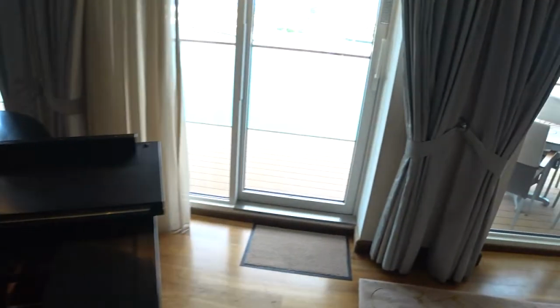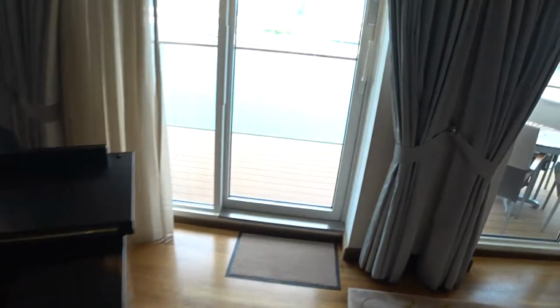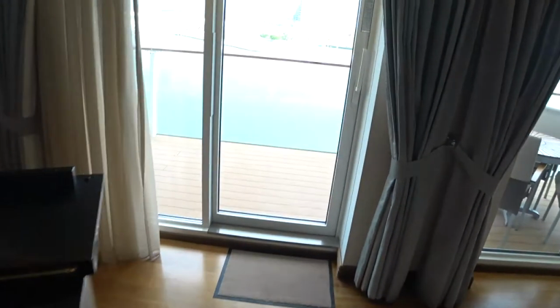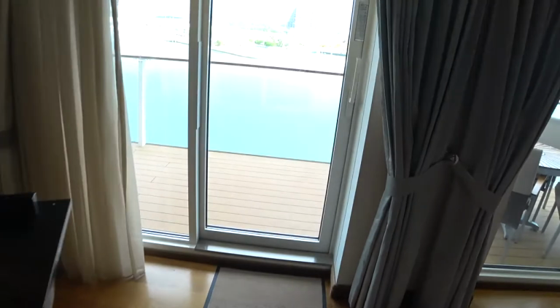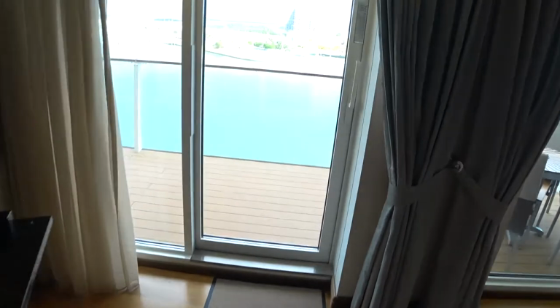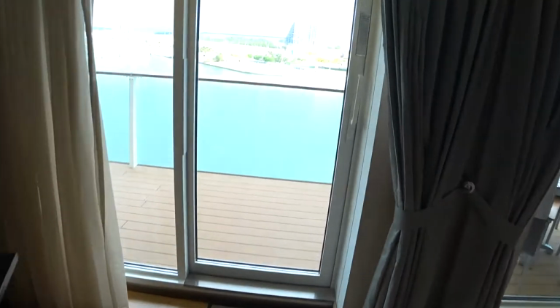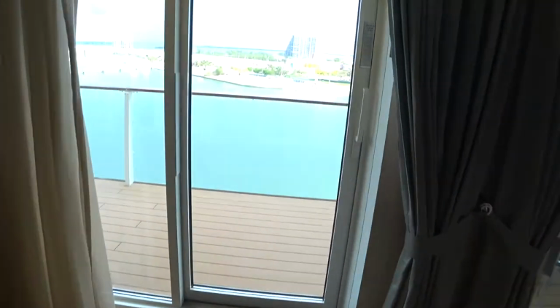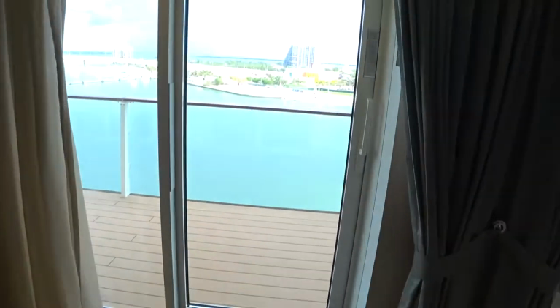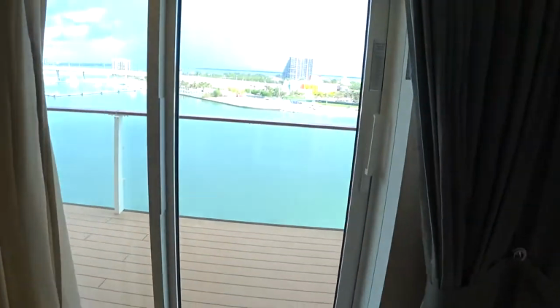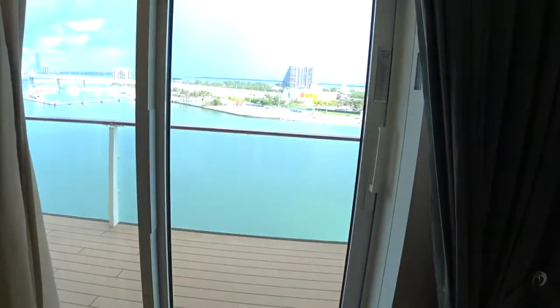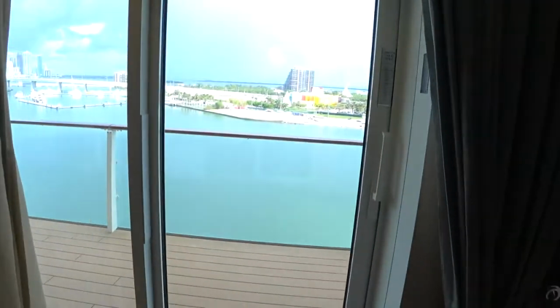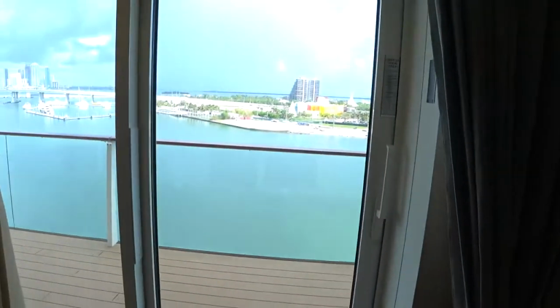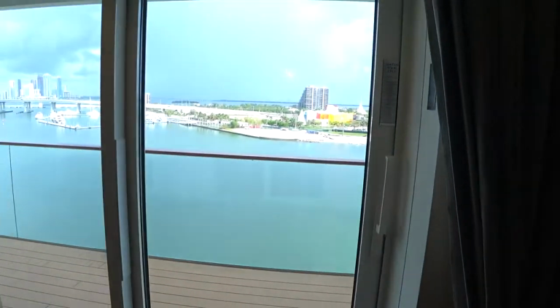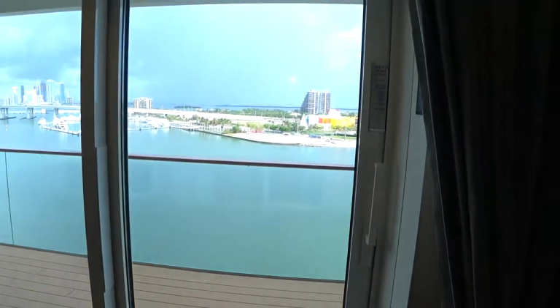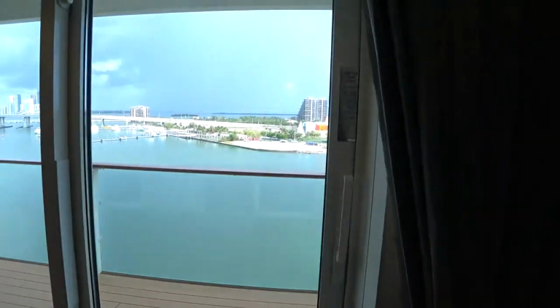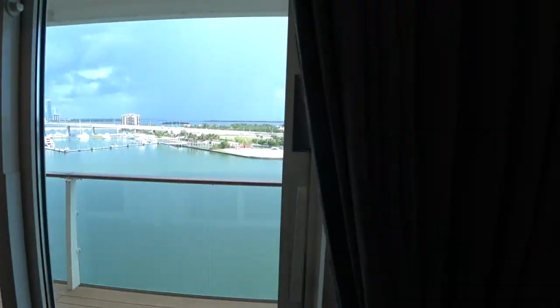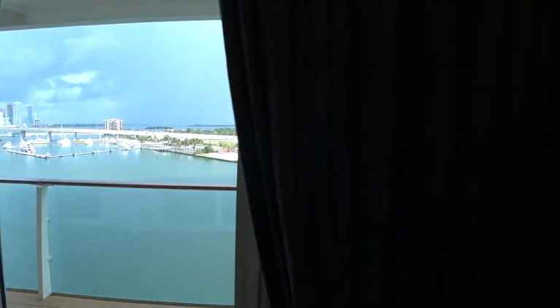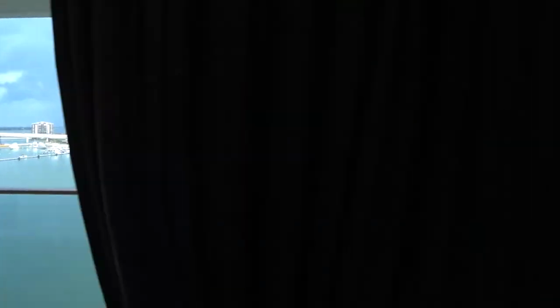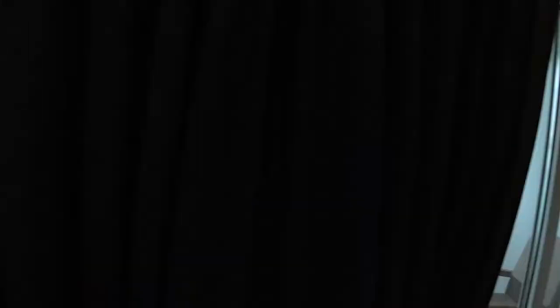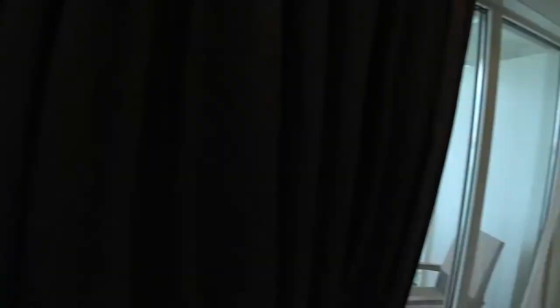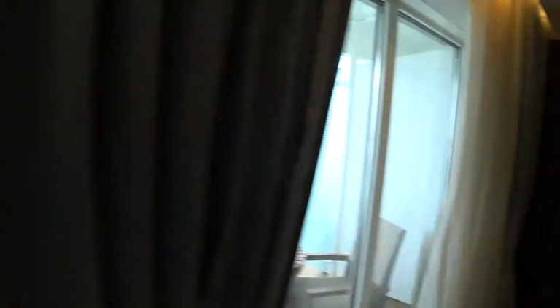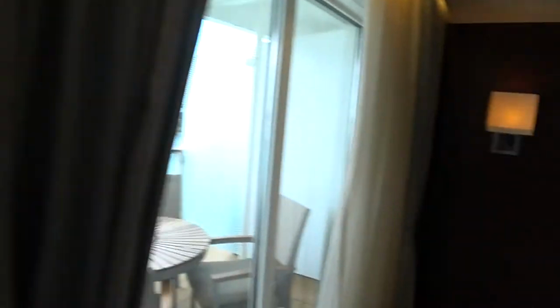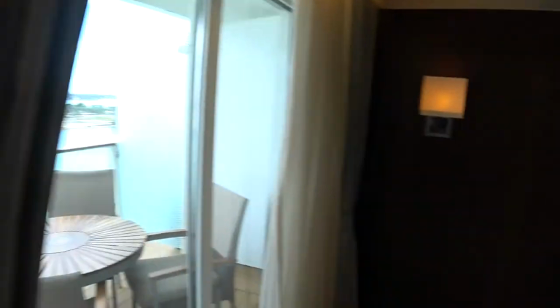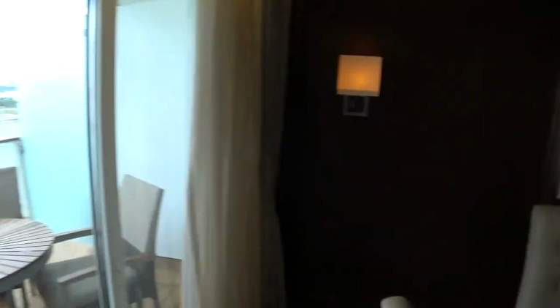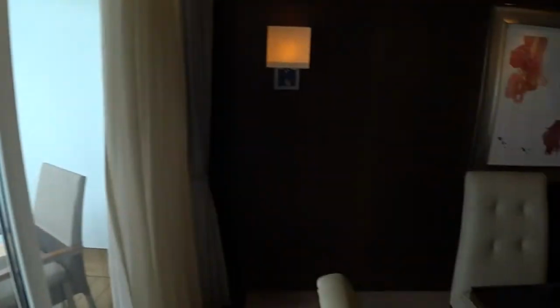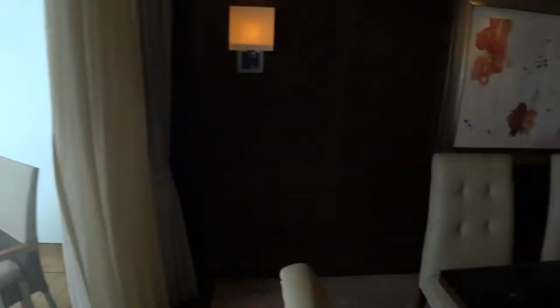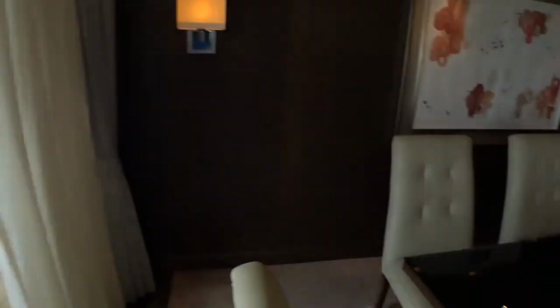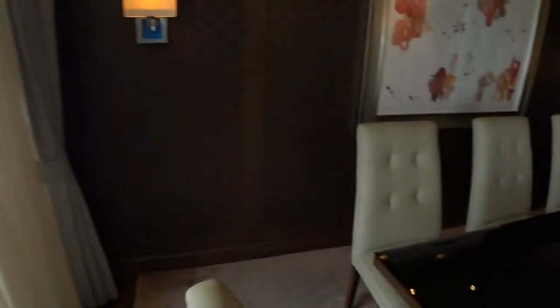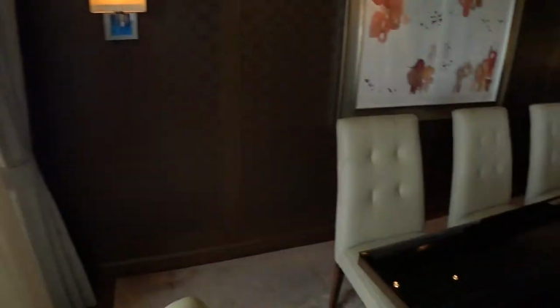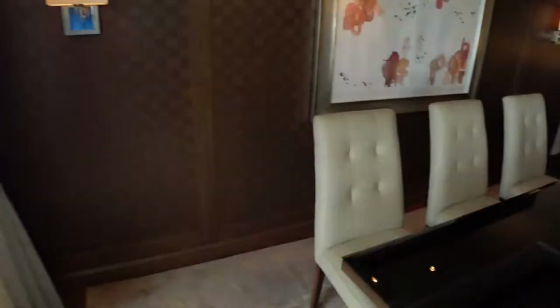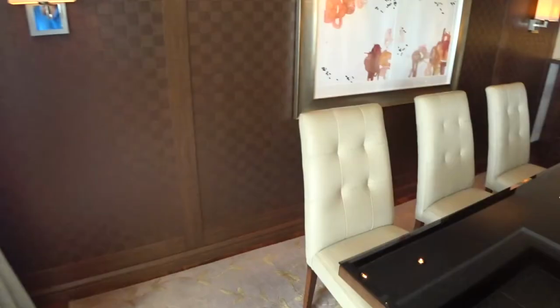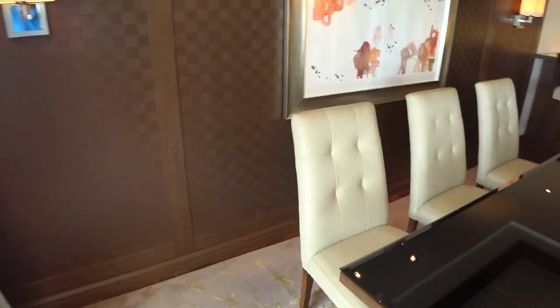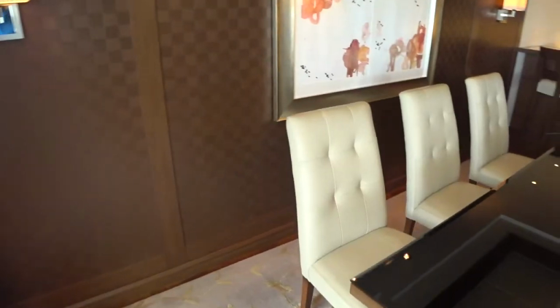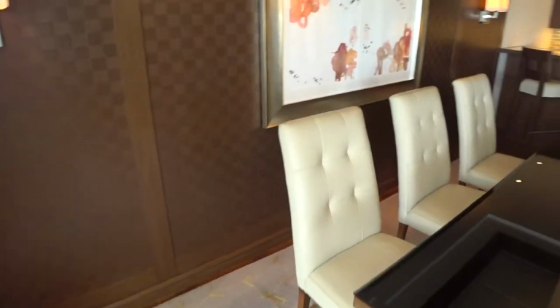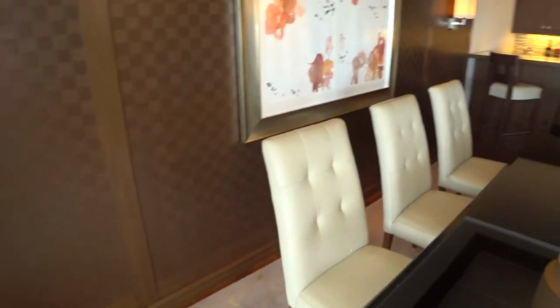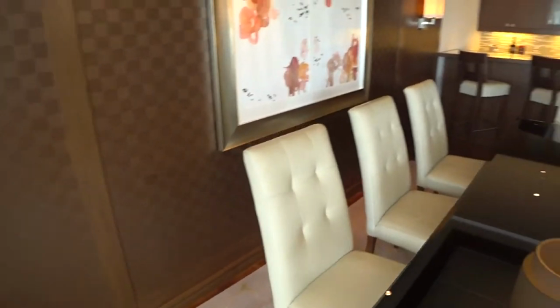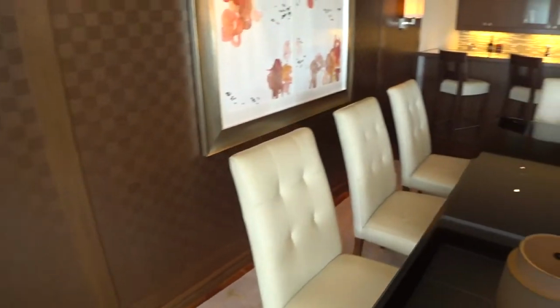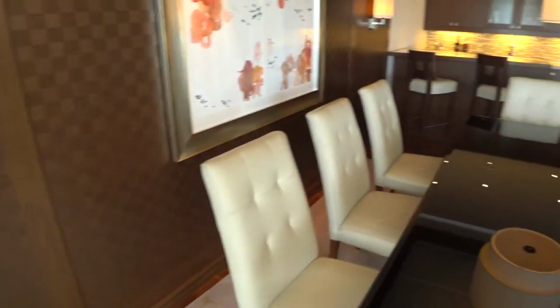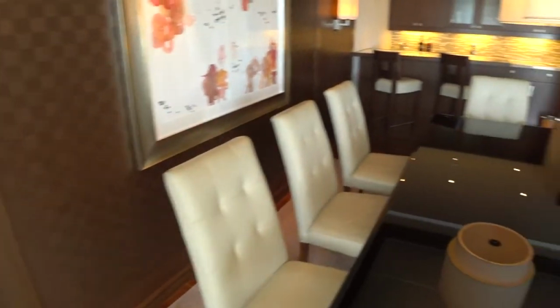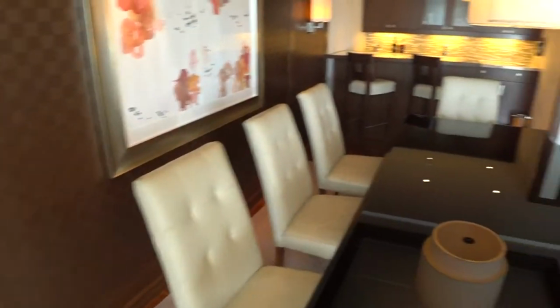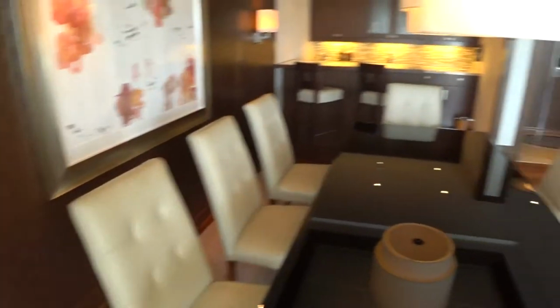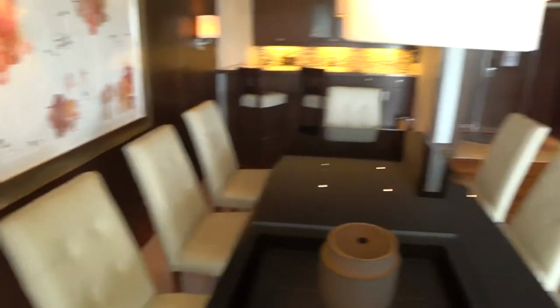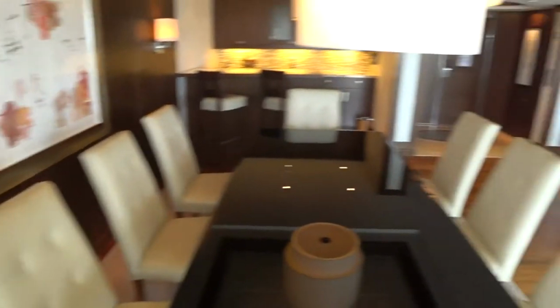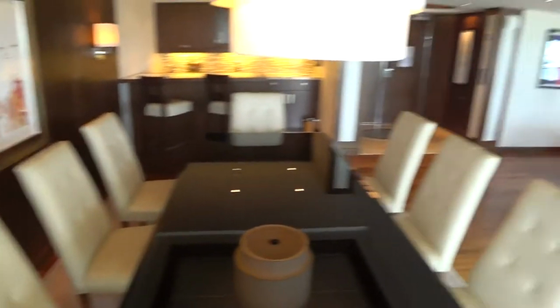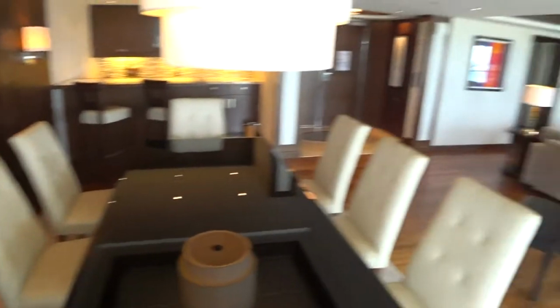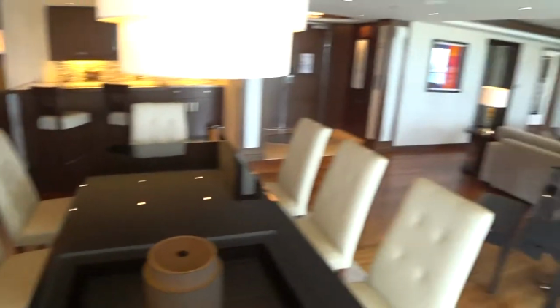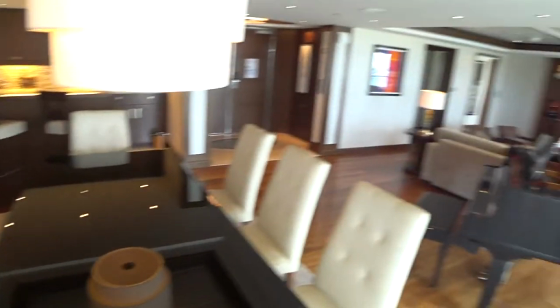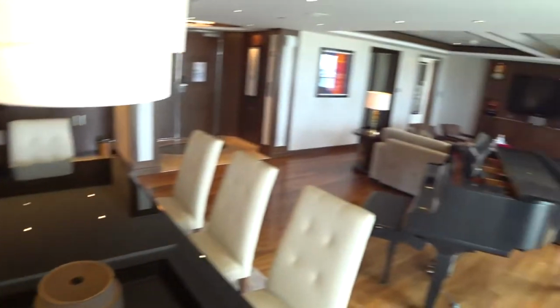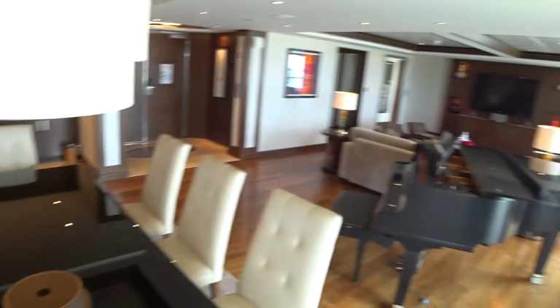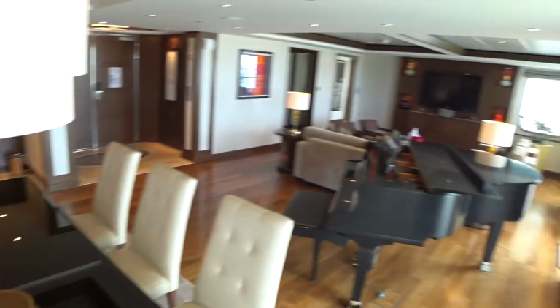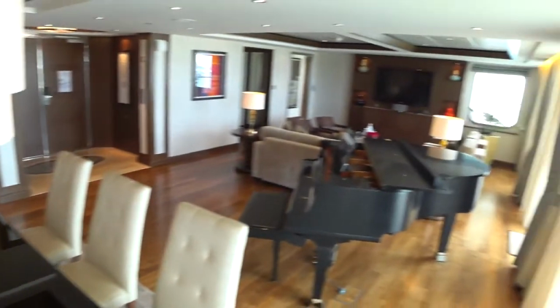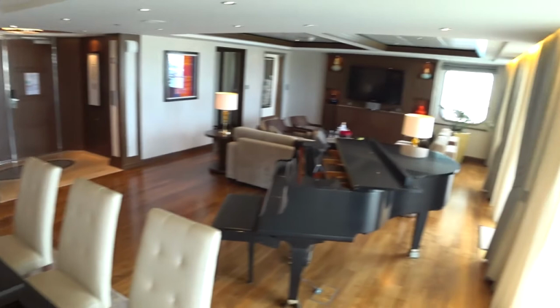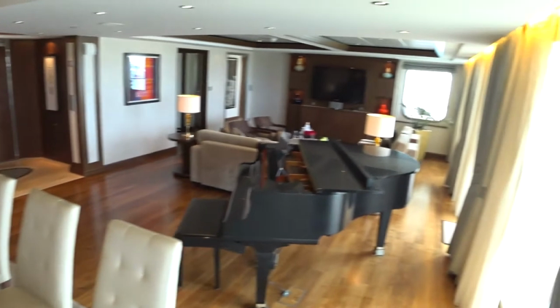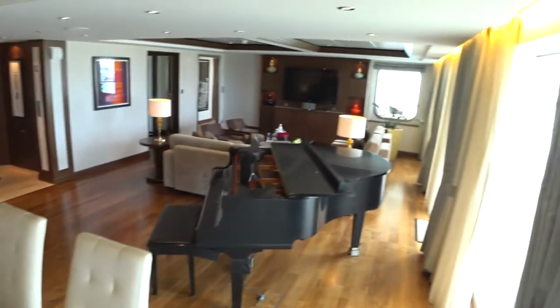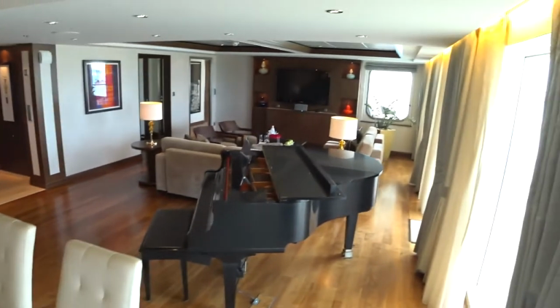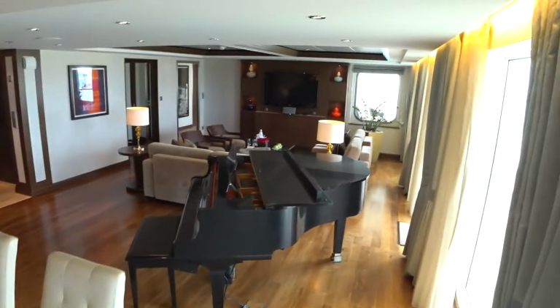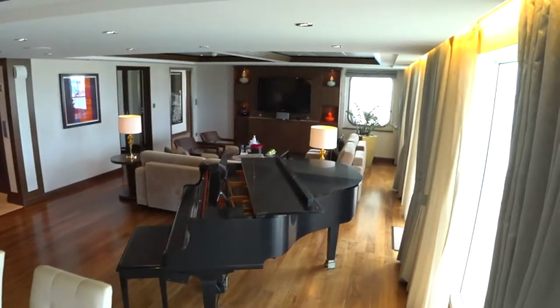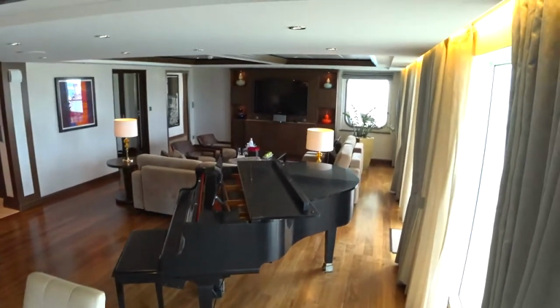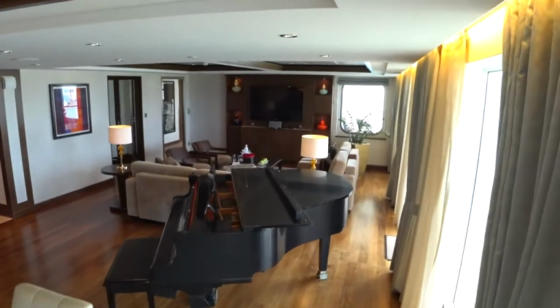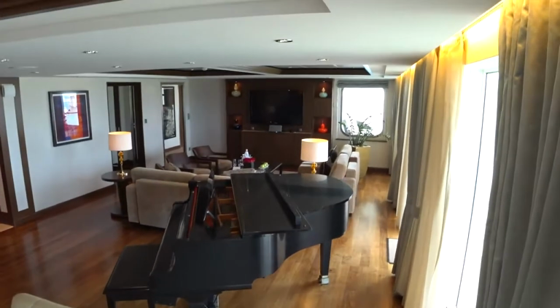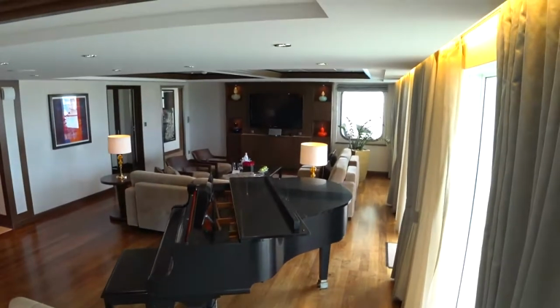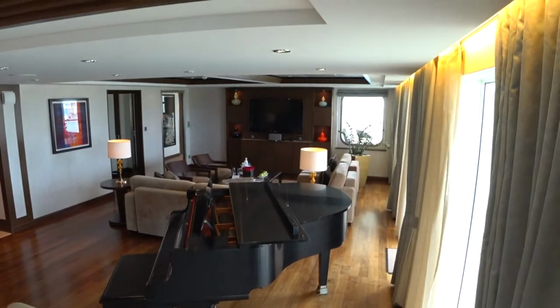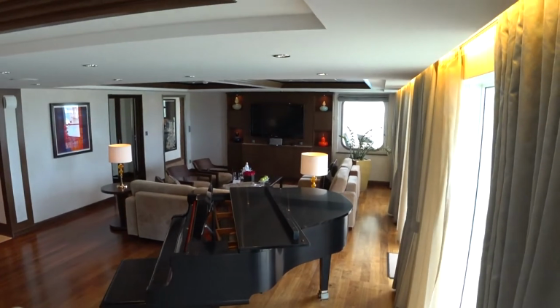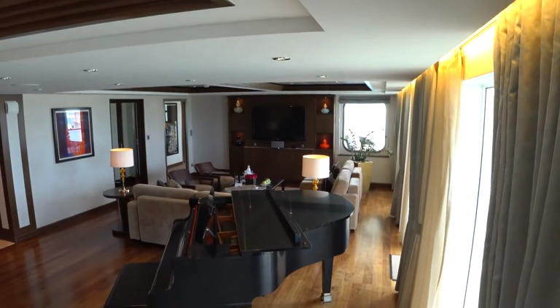We're here in Port Miami today. There's a grand piano and a spacious living room area — we'll go out on the balcony in a little bit.